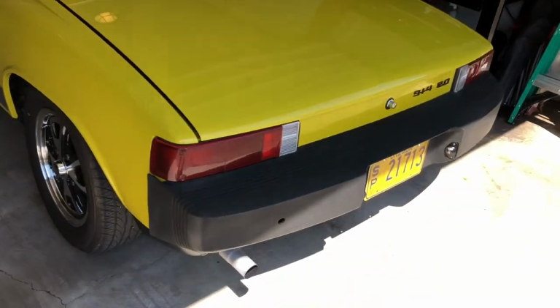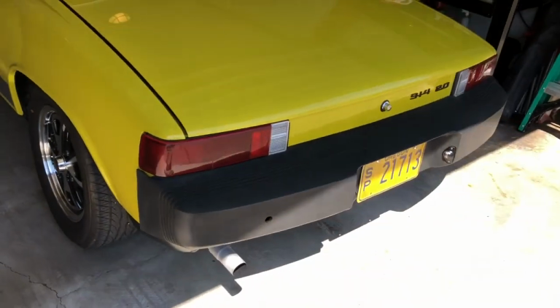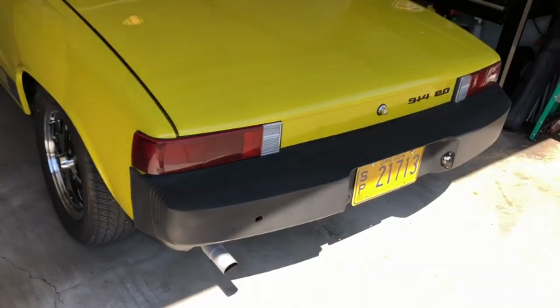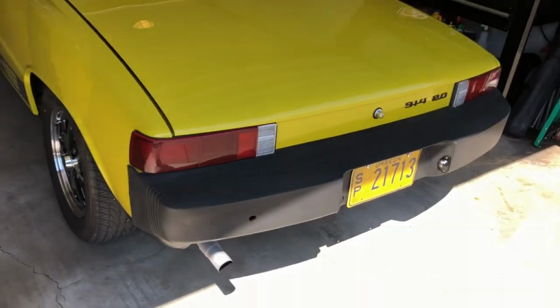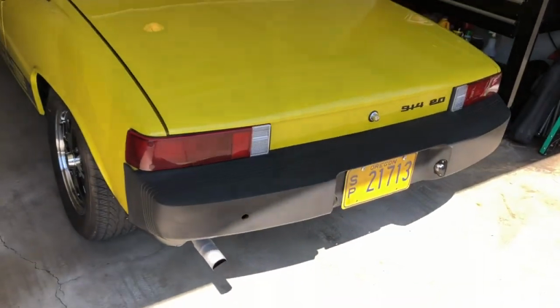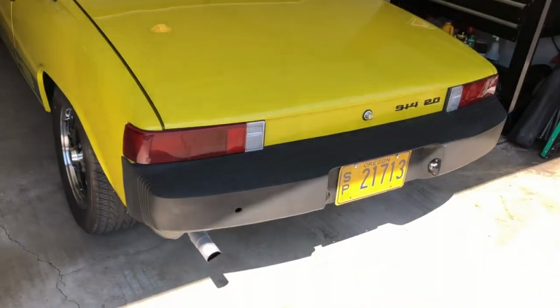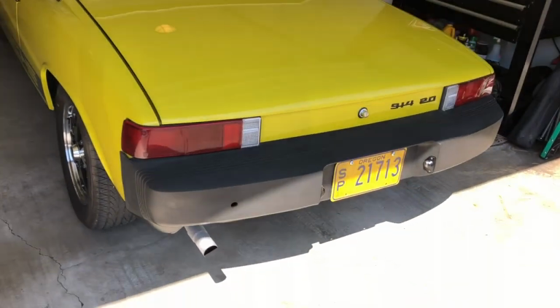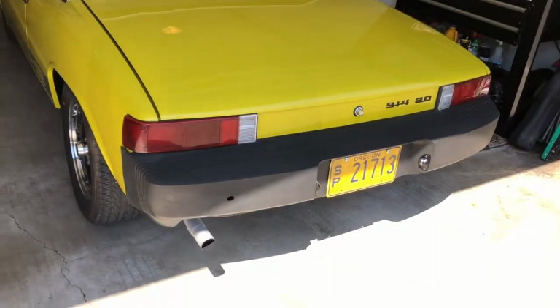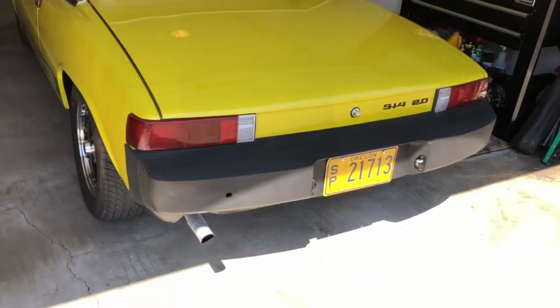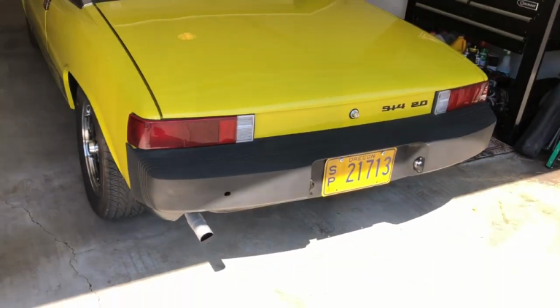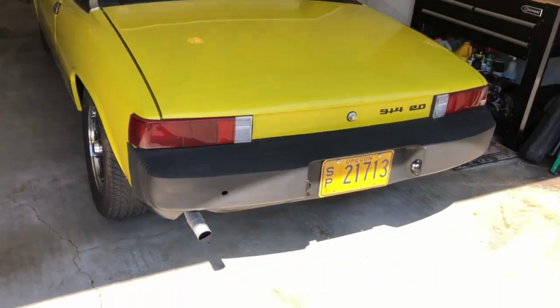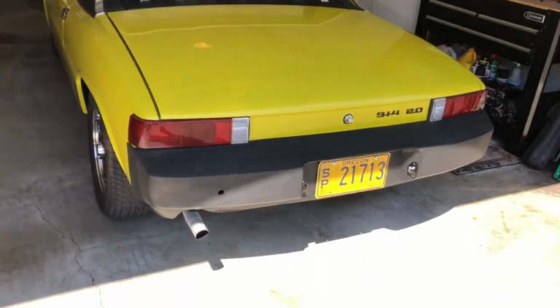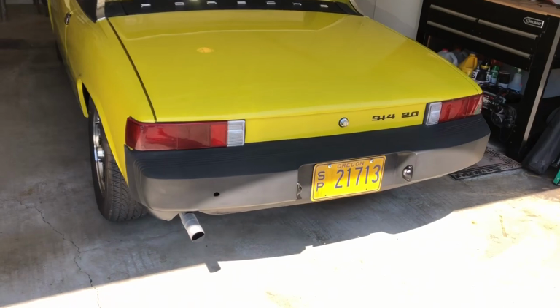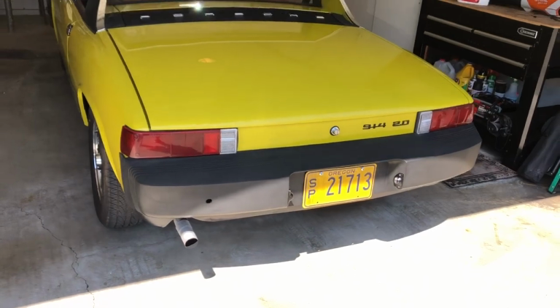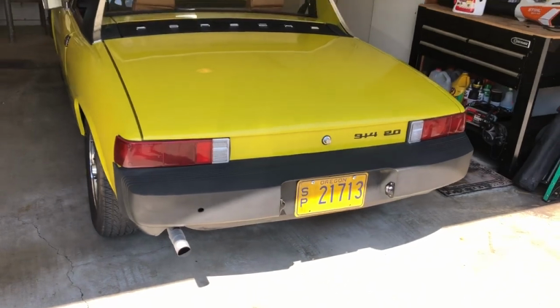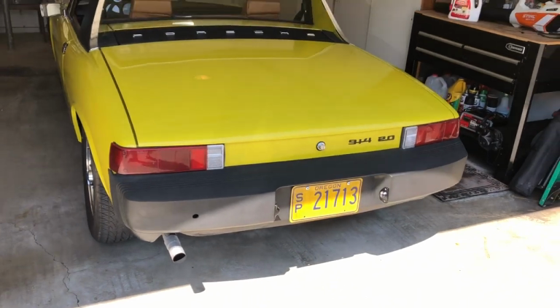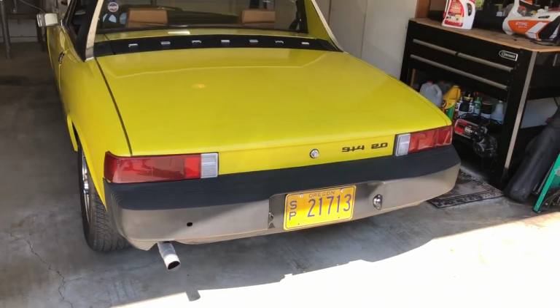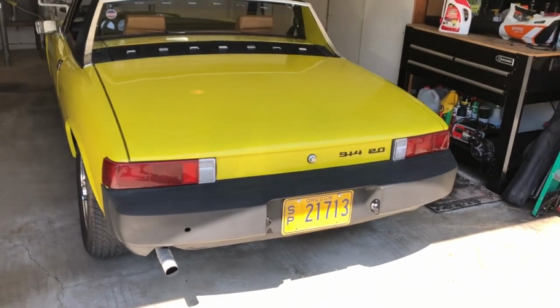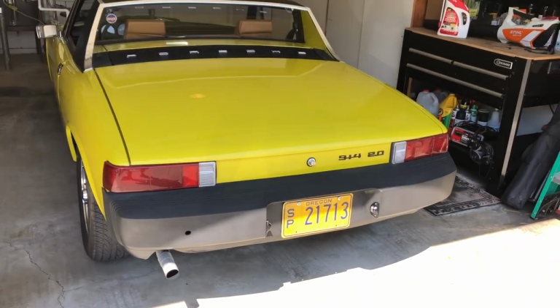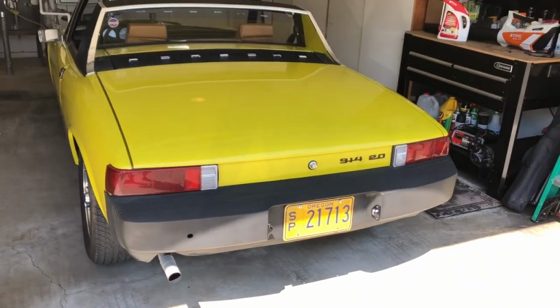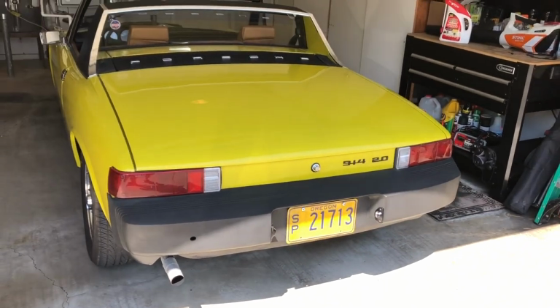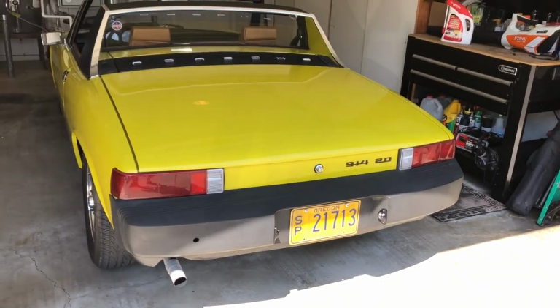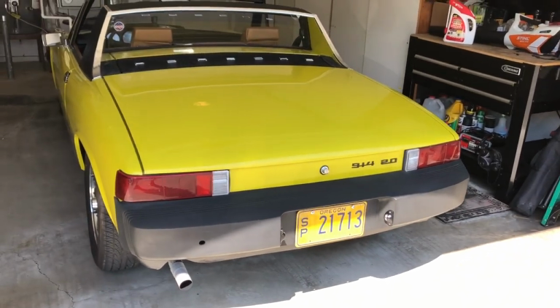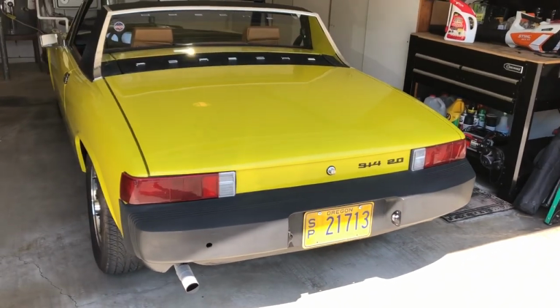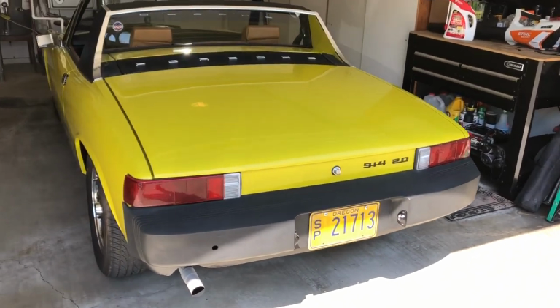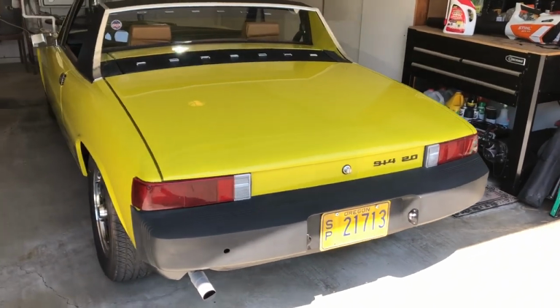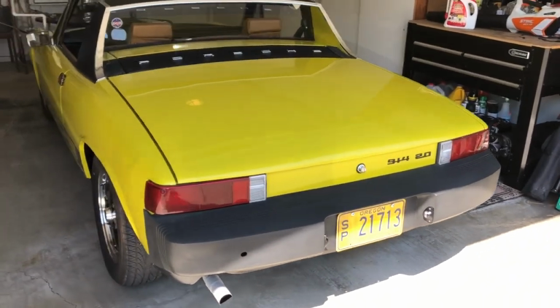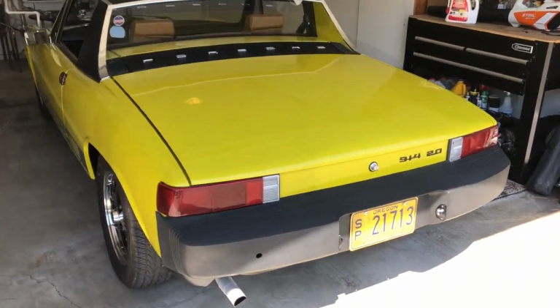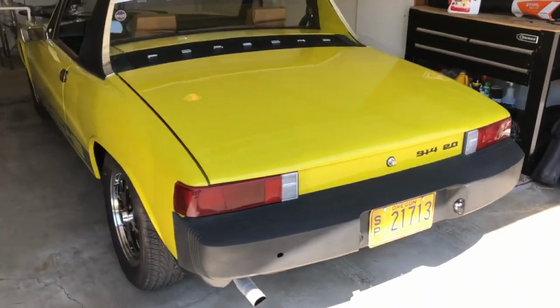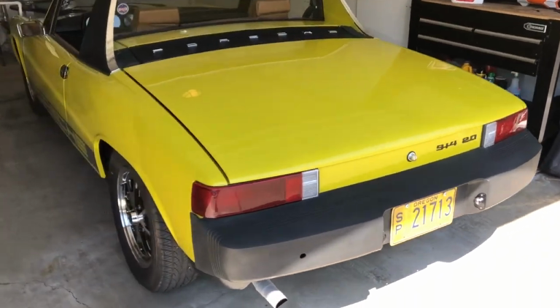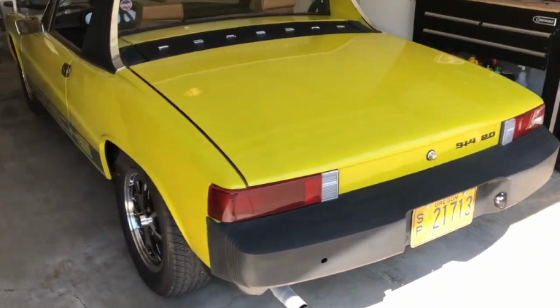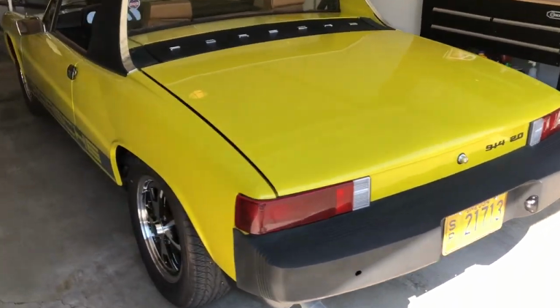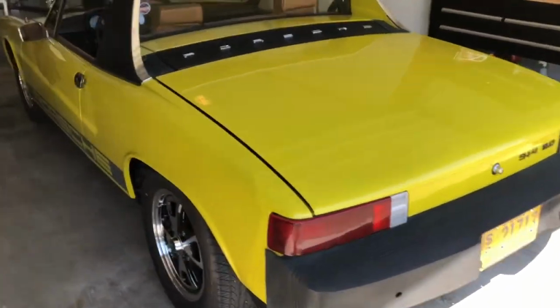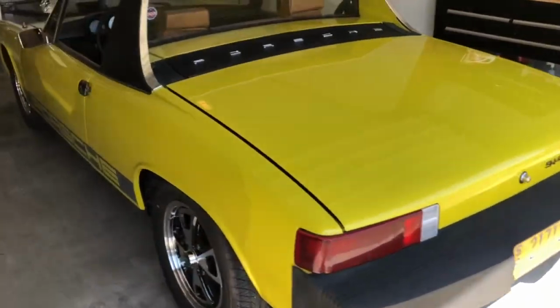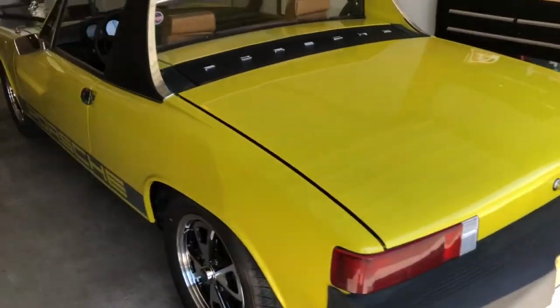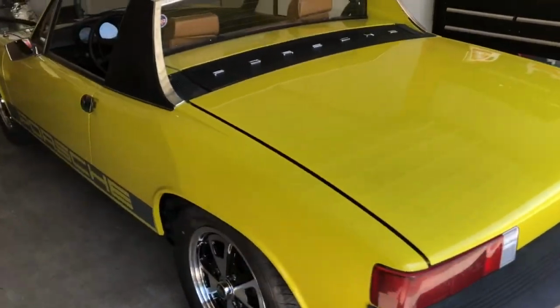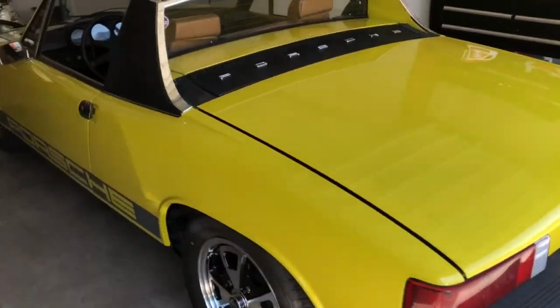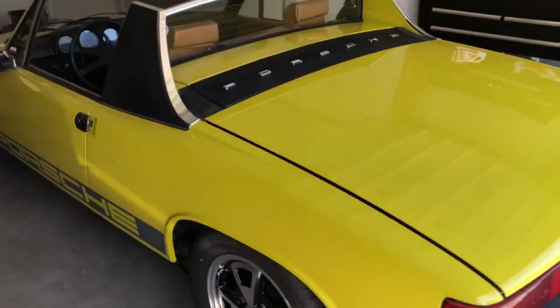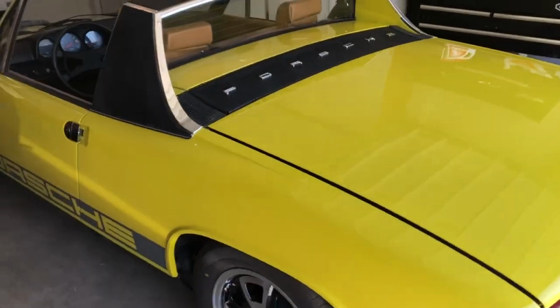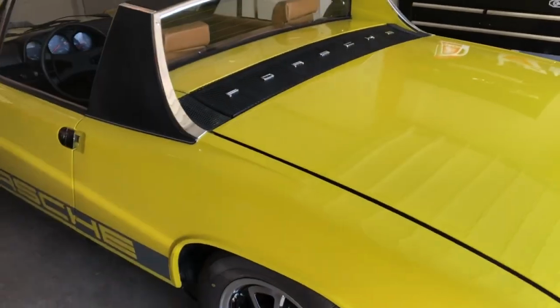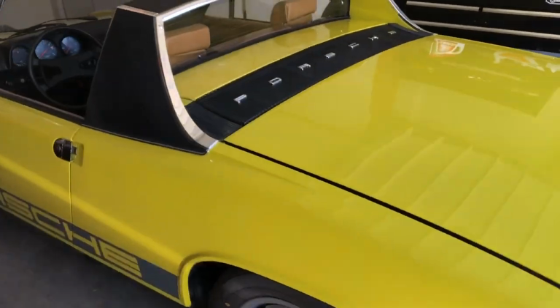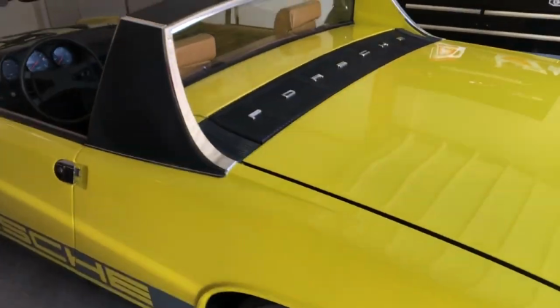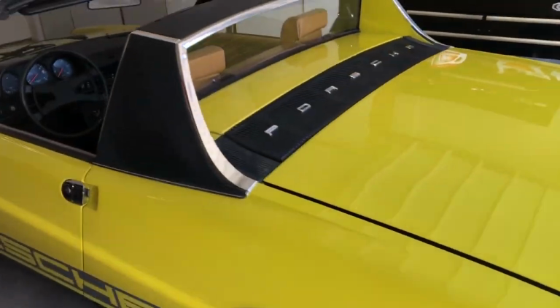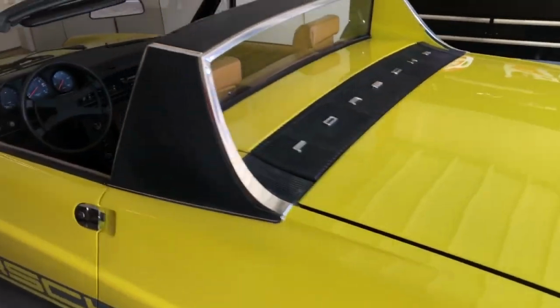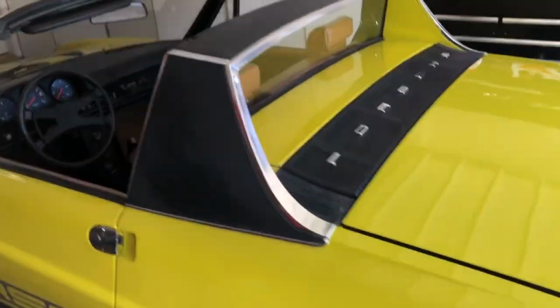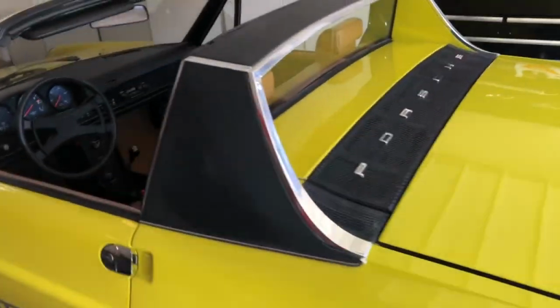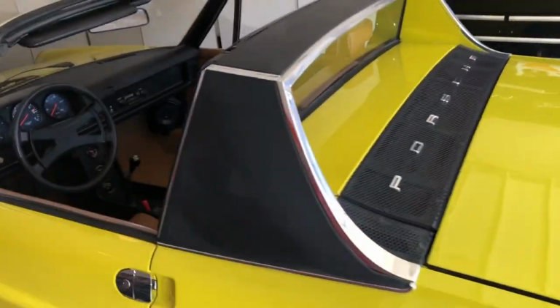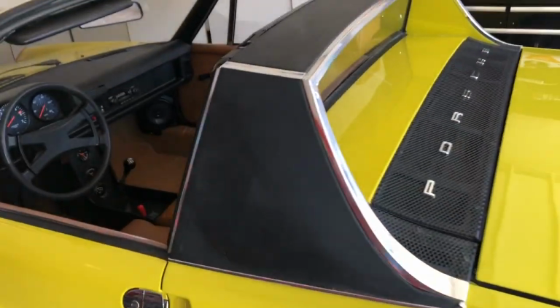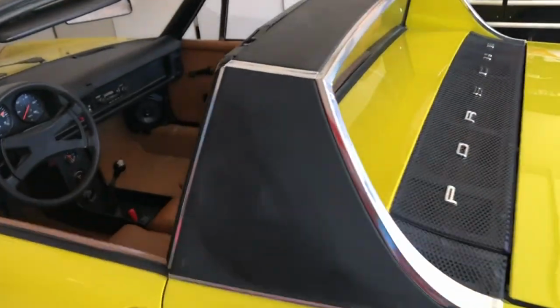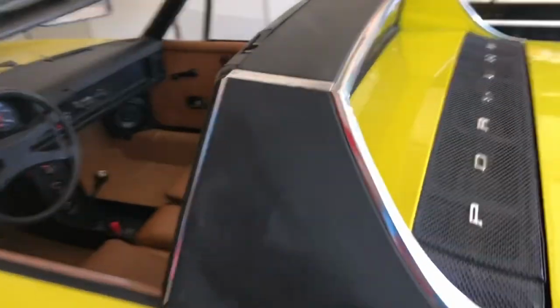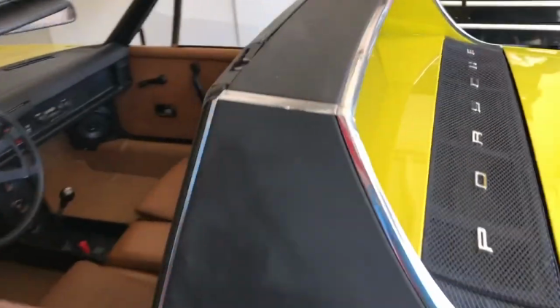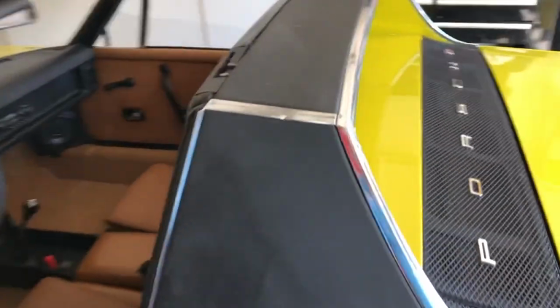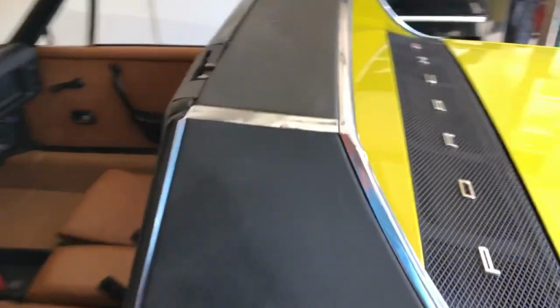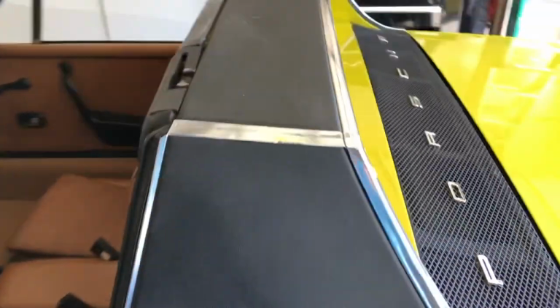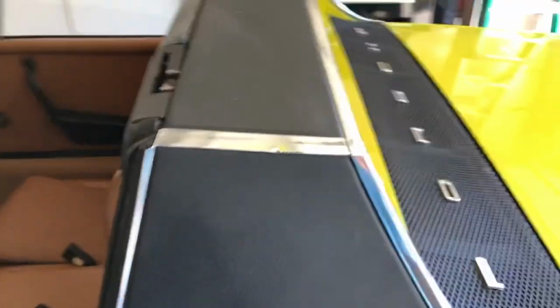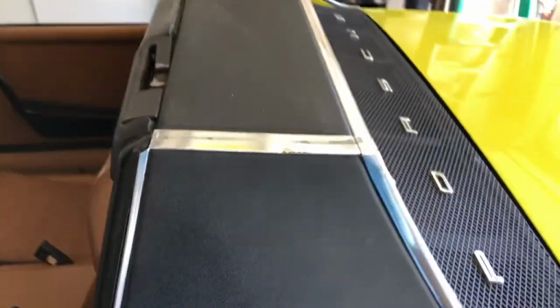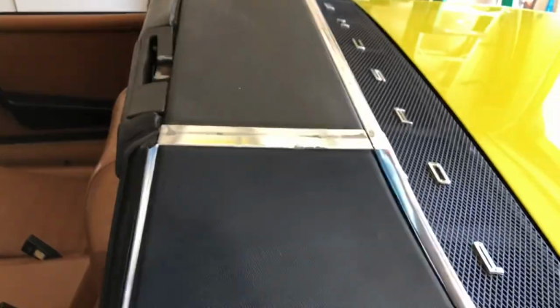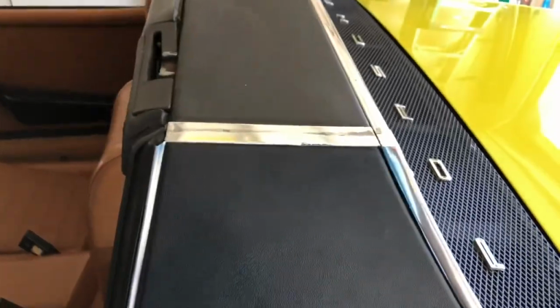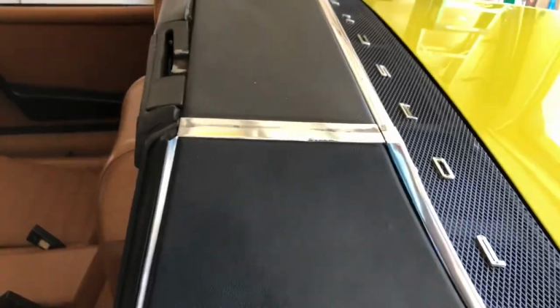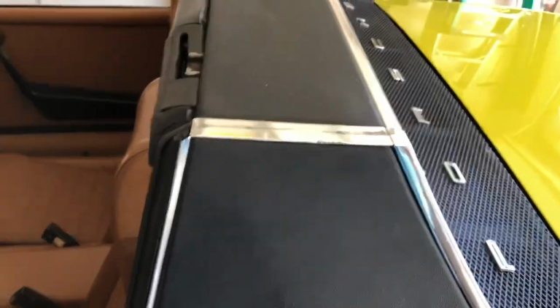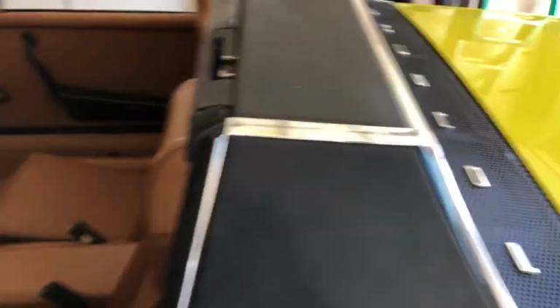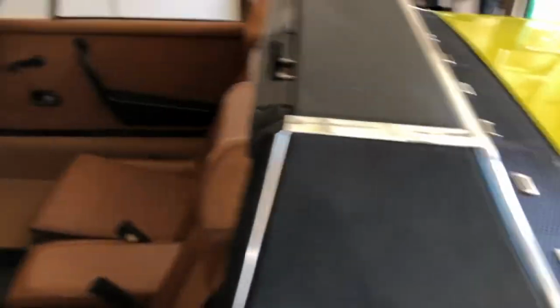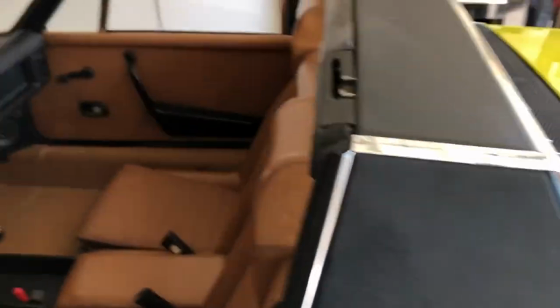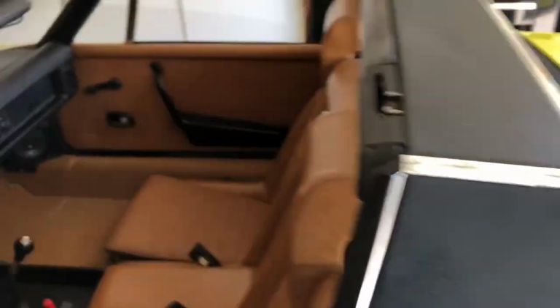She runs like a little sewing machine. The vinyl's in good shape.